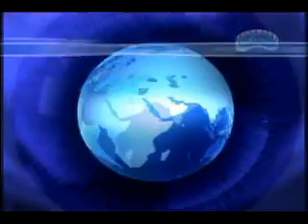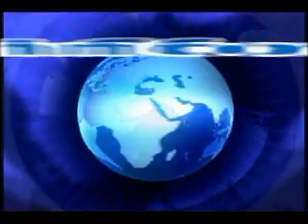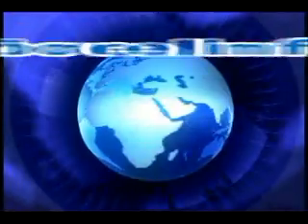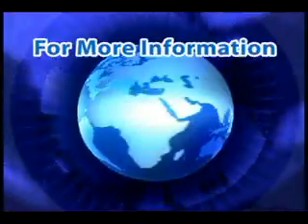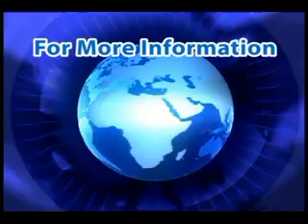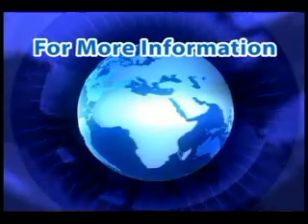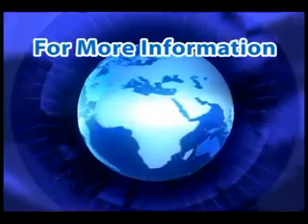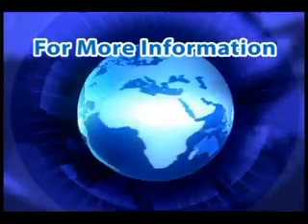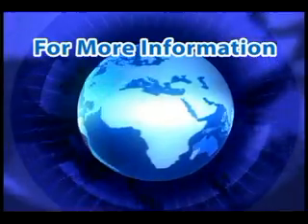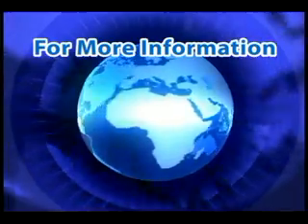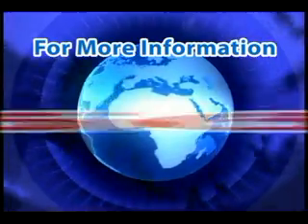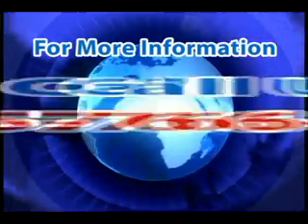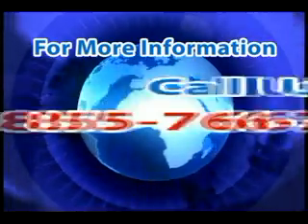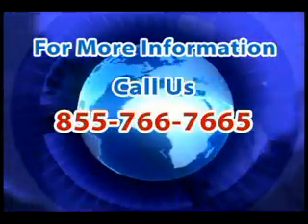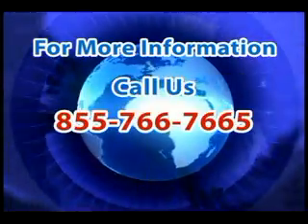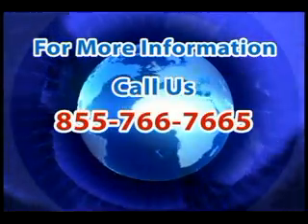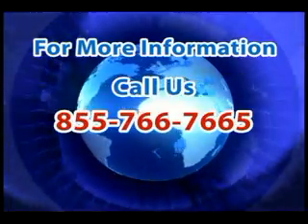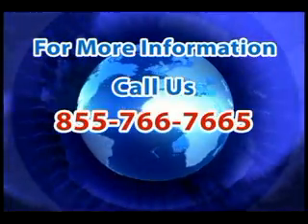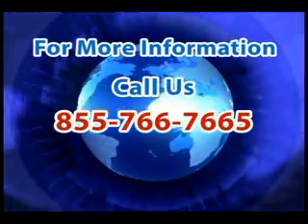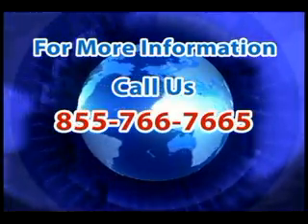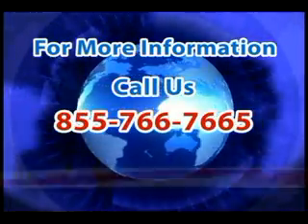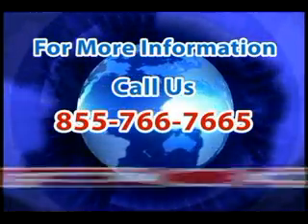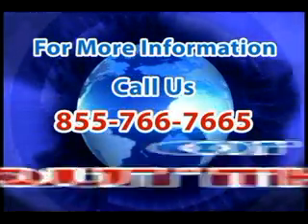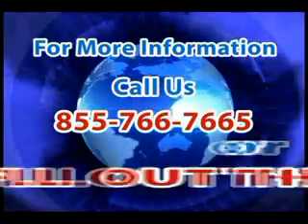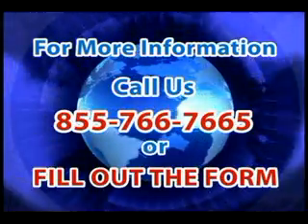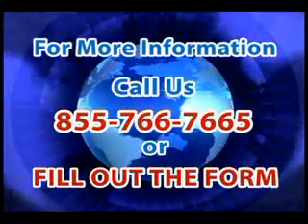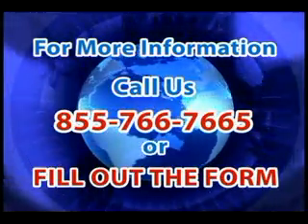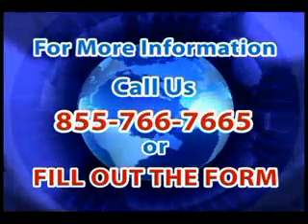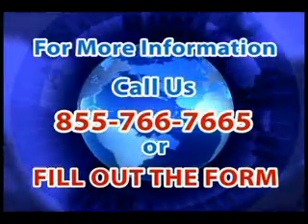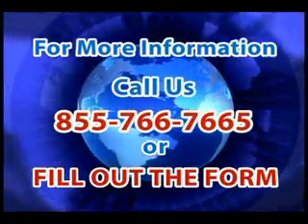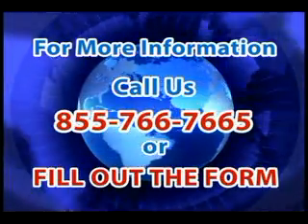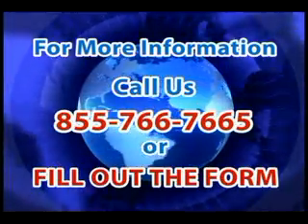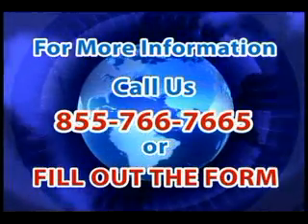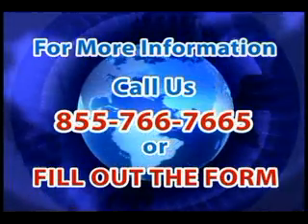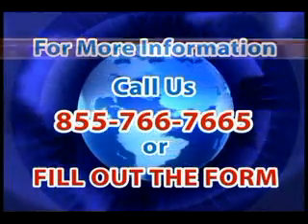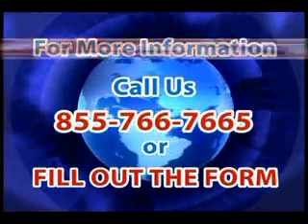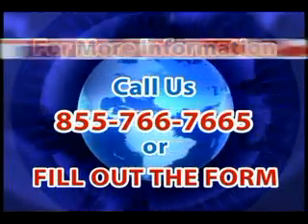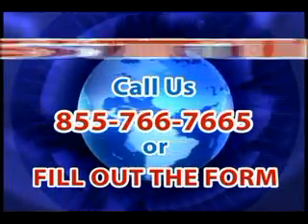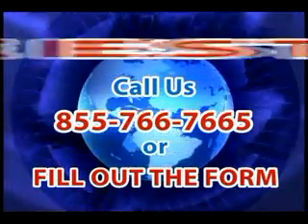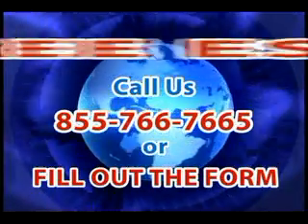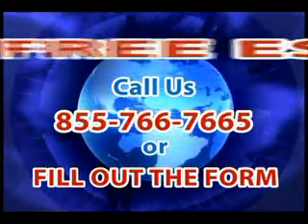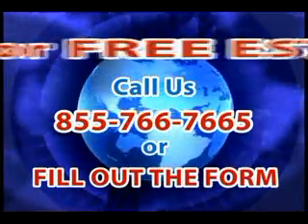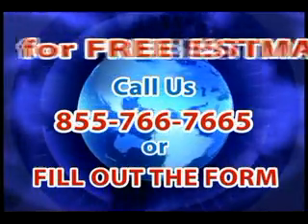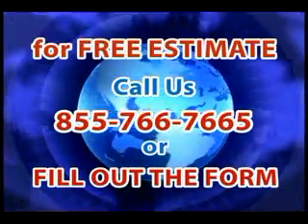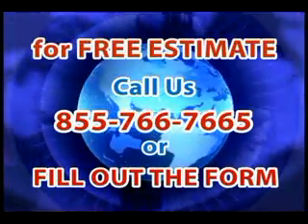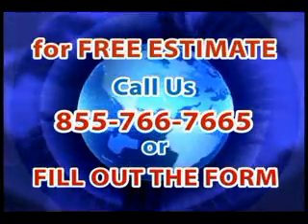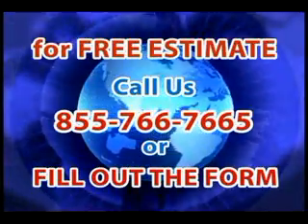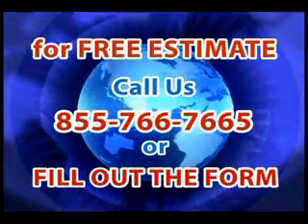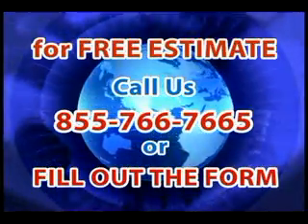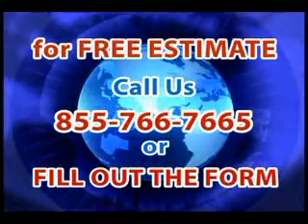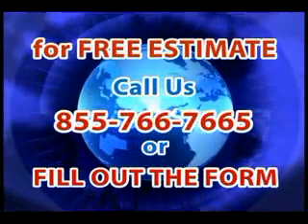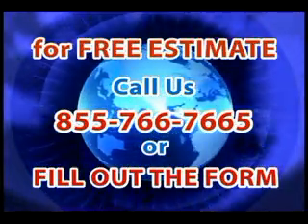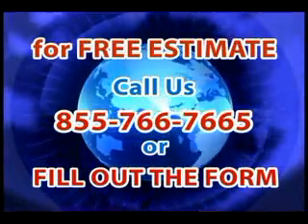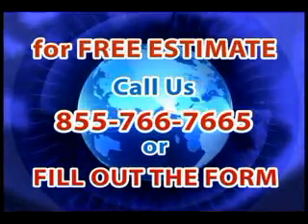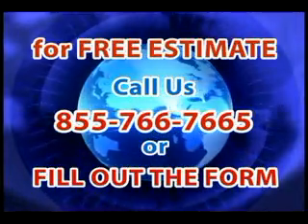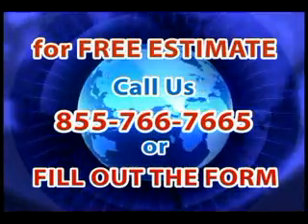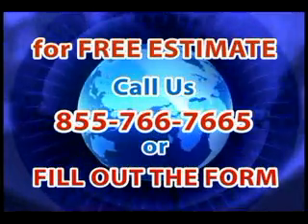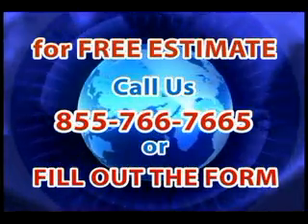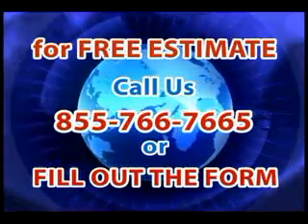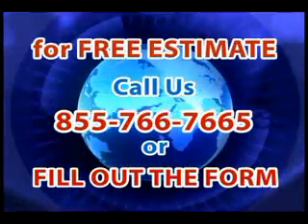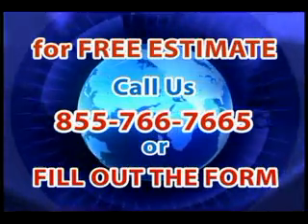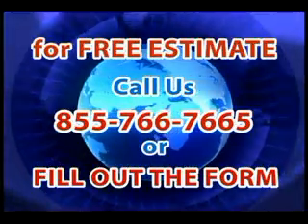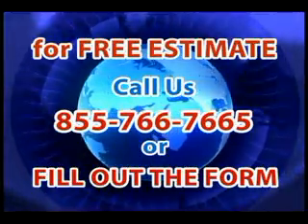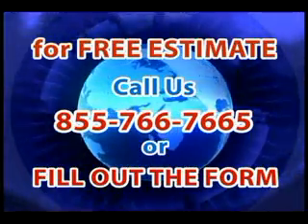For more information, please call us or fill out this form on the right. Schedule your free estimate today.